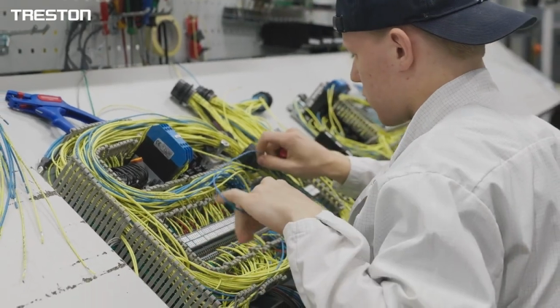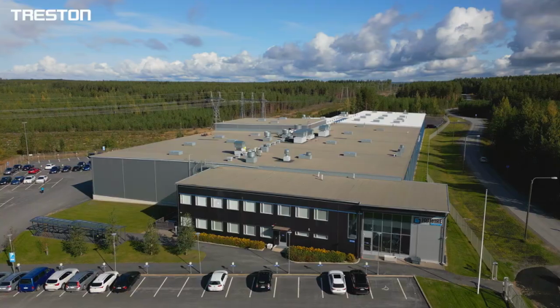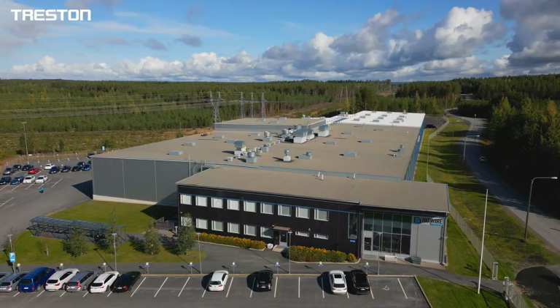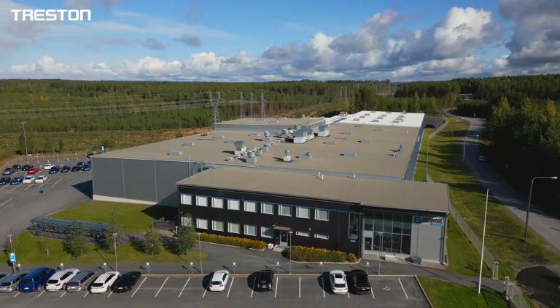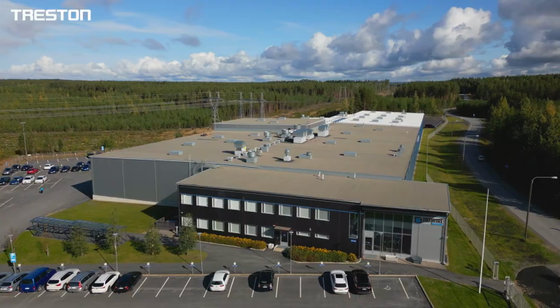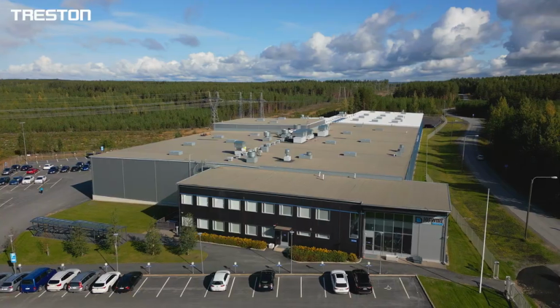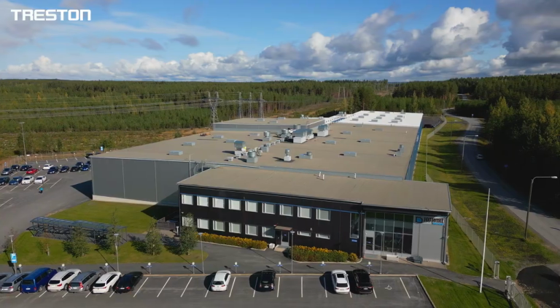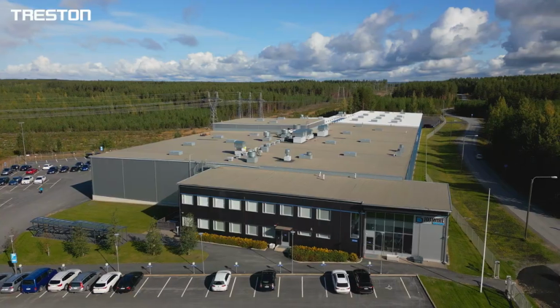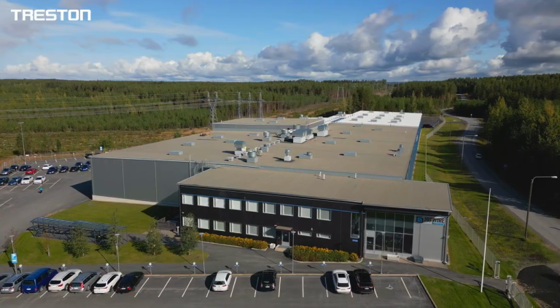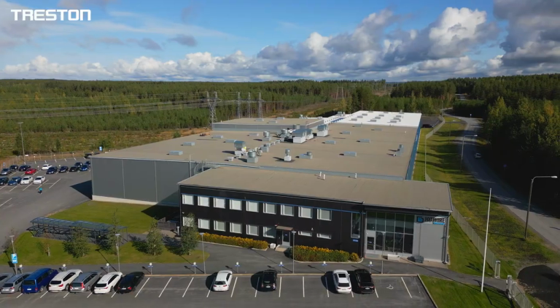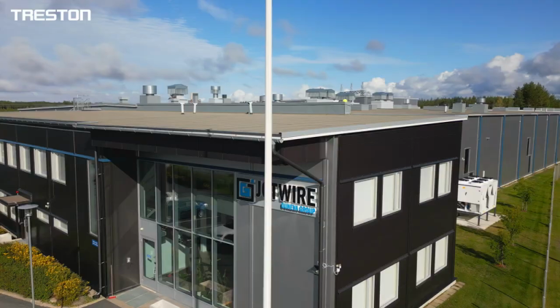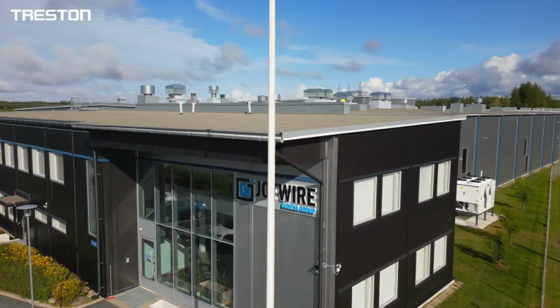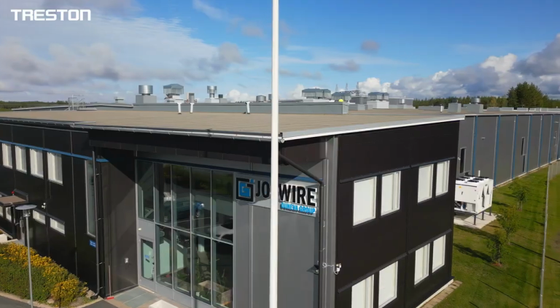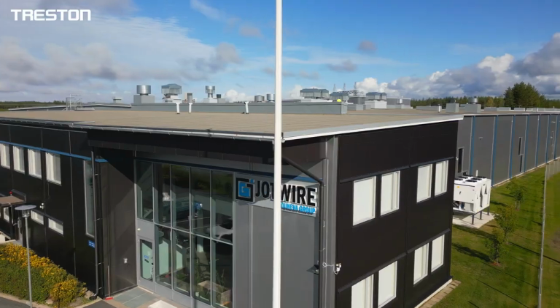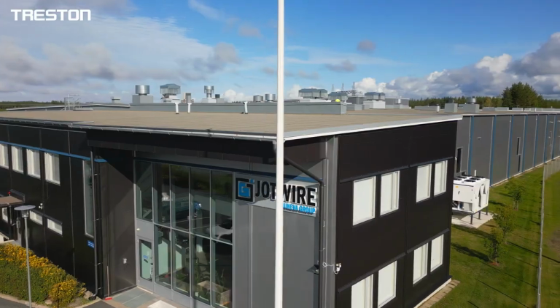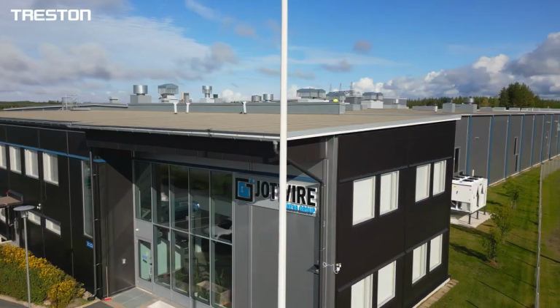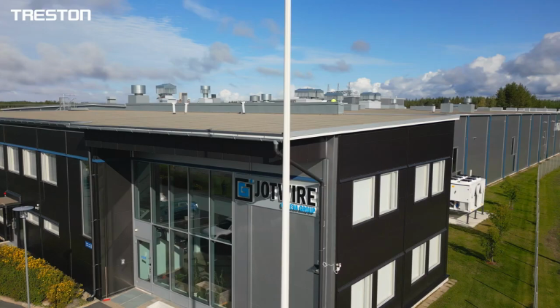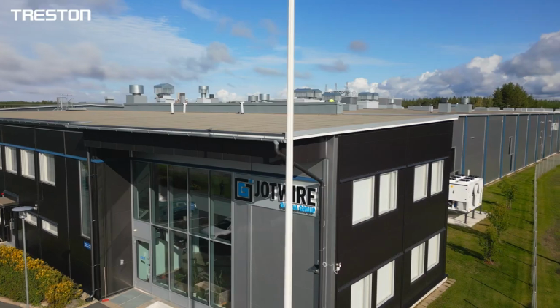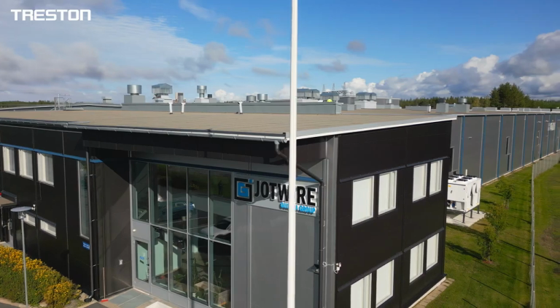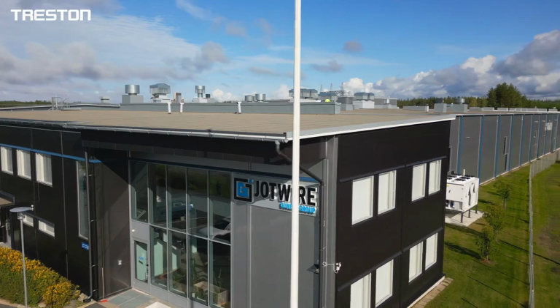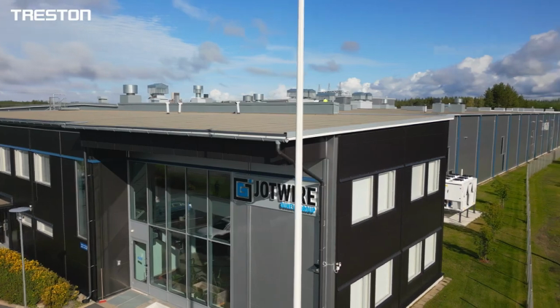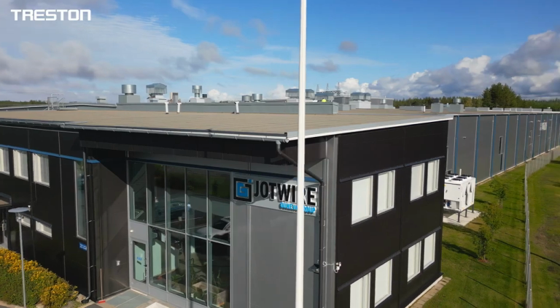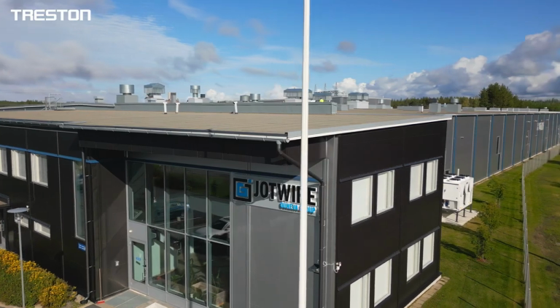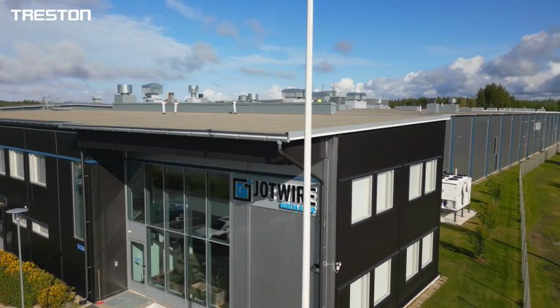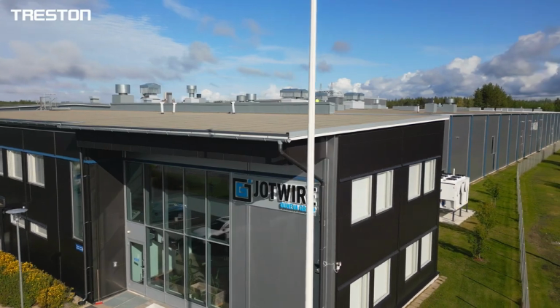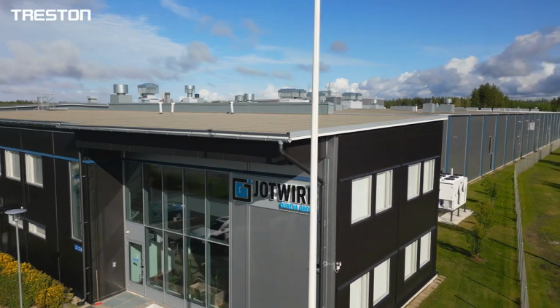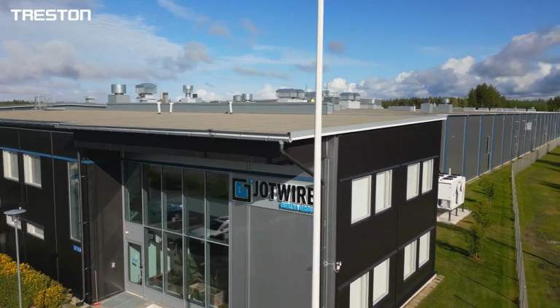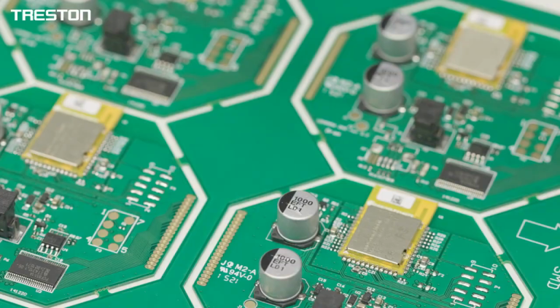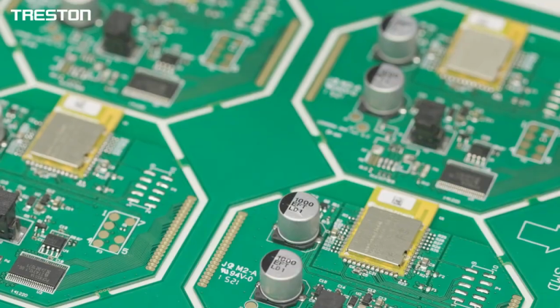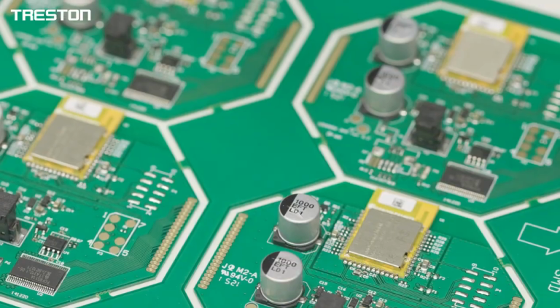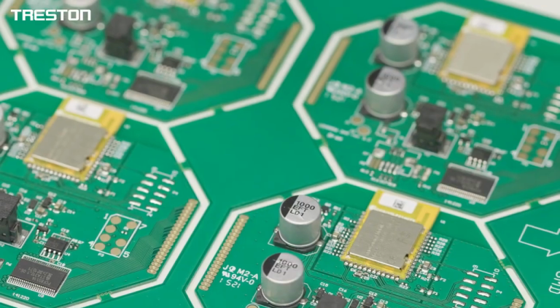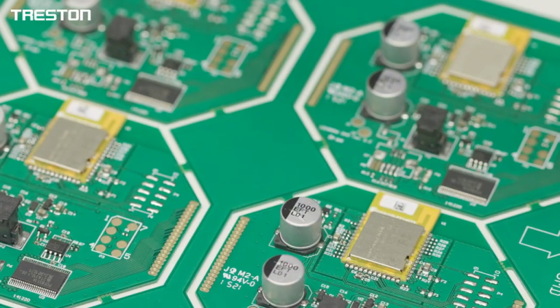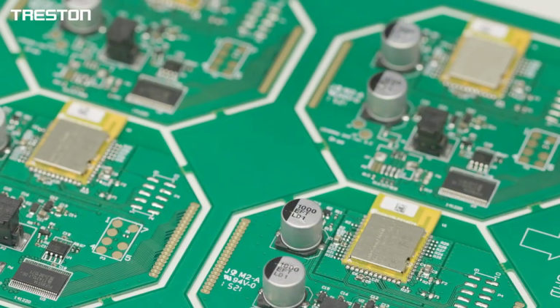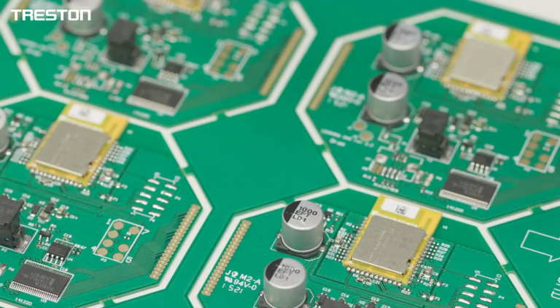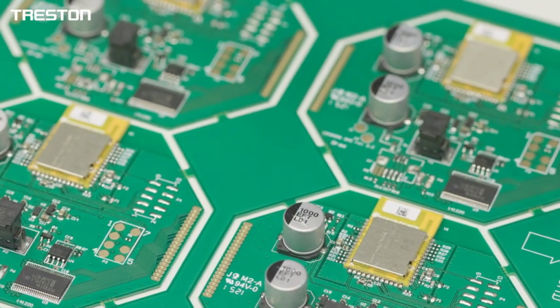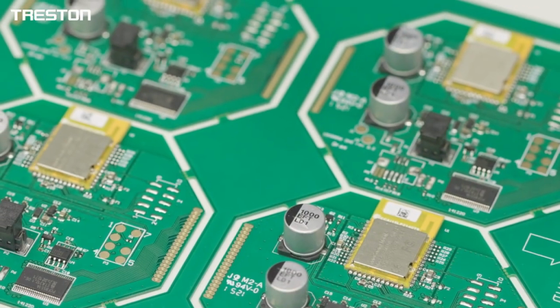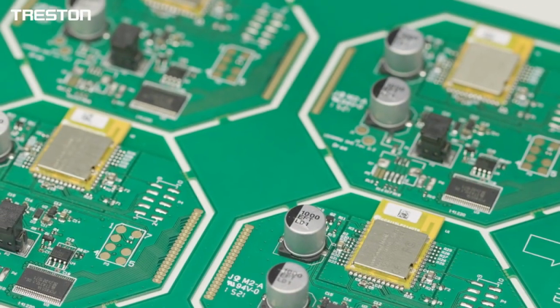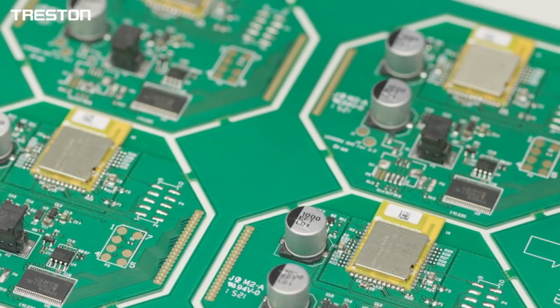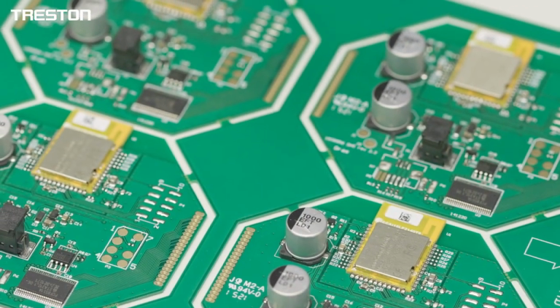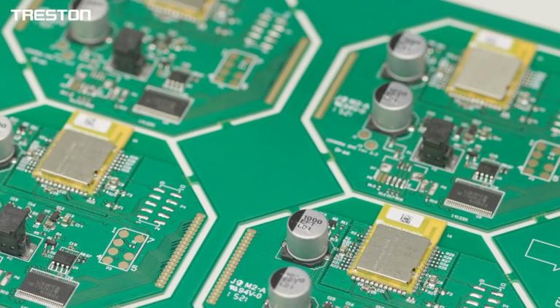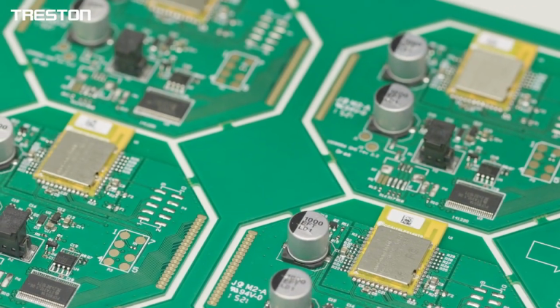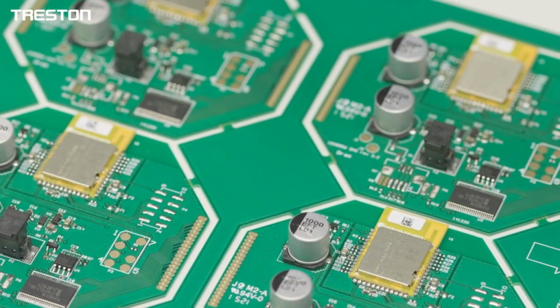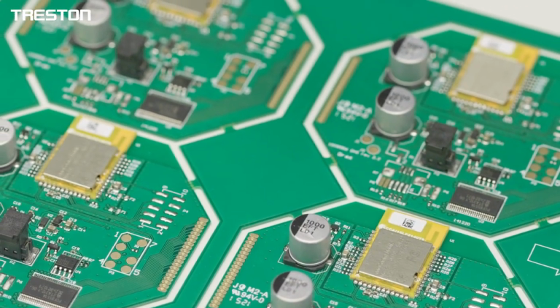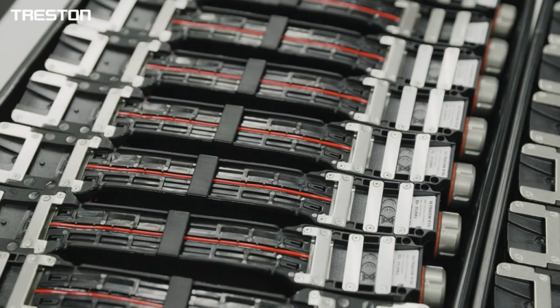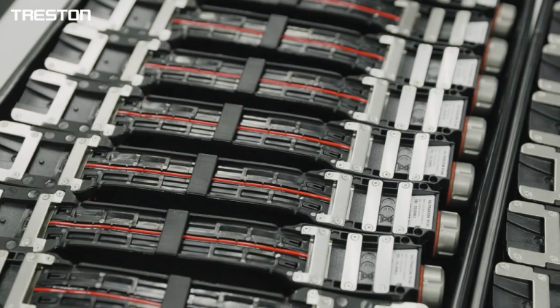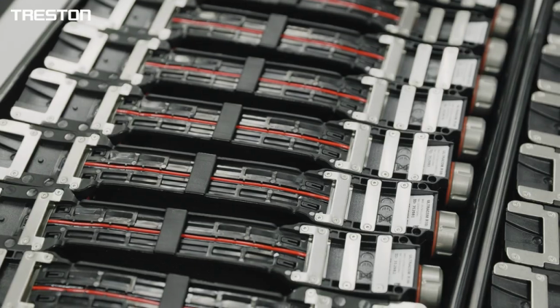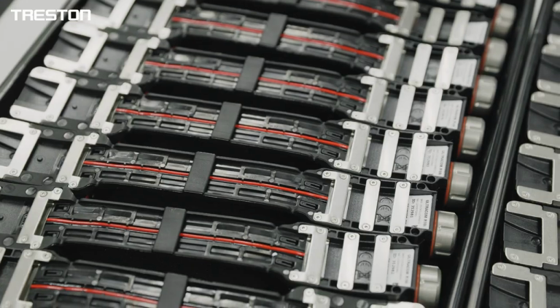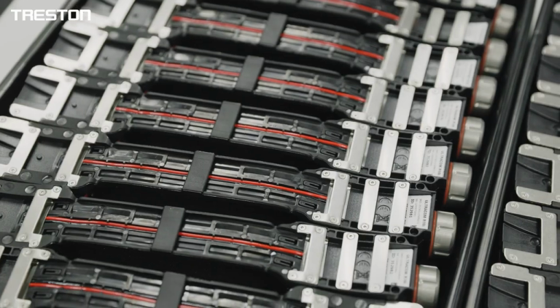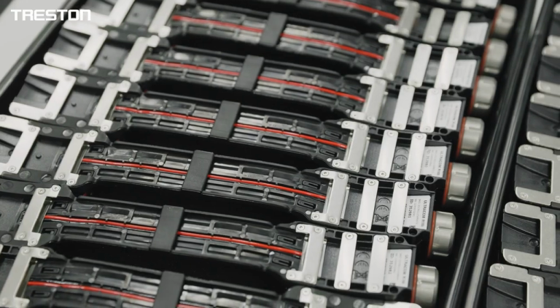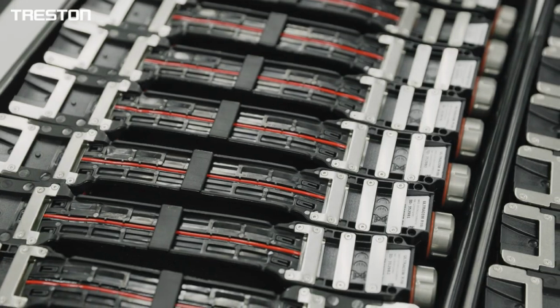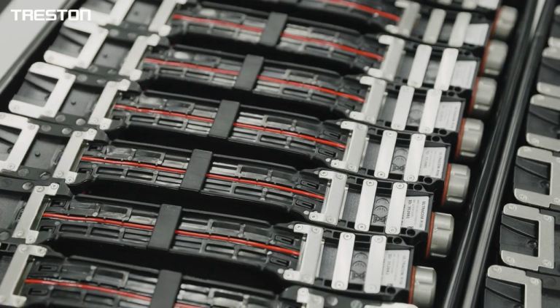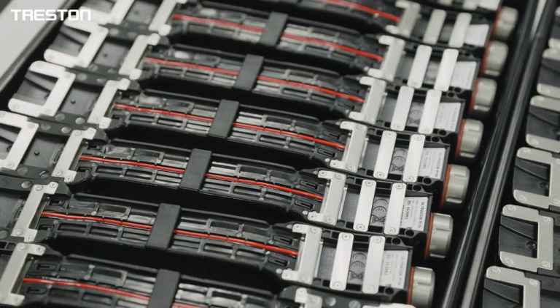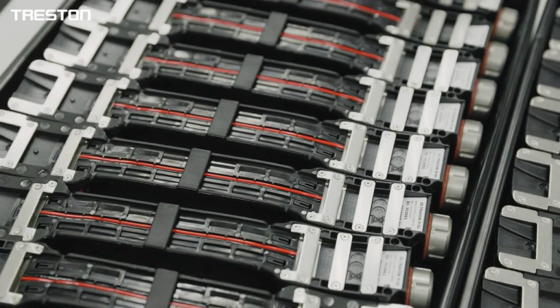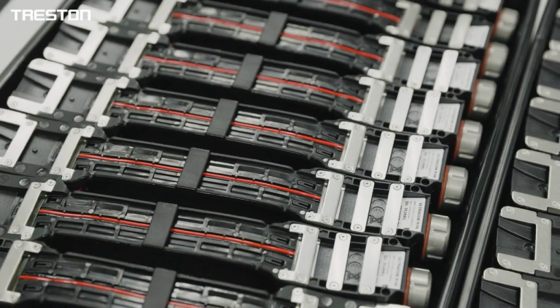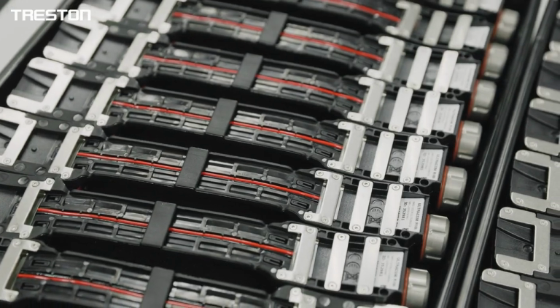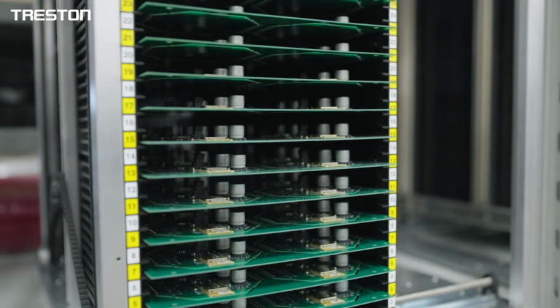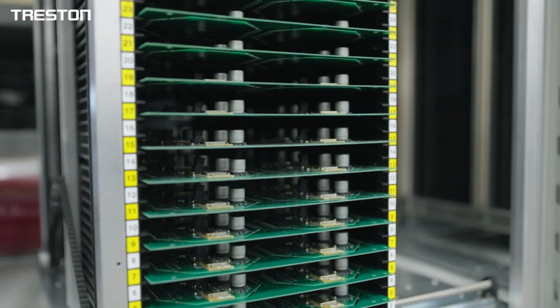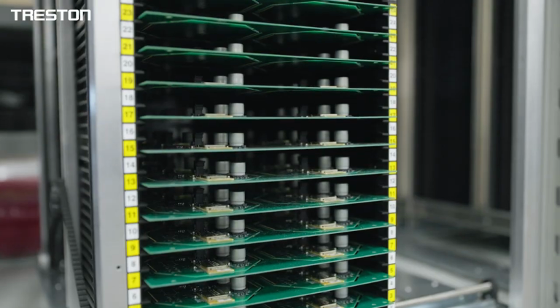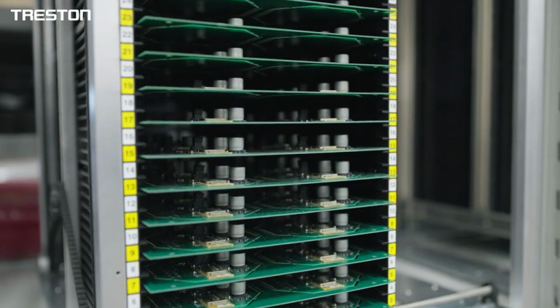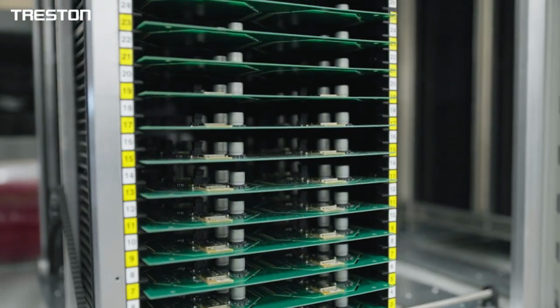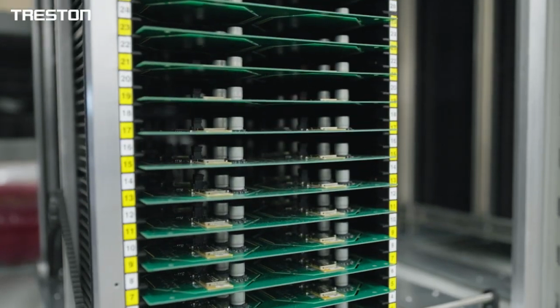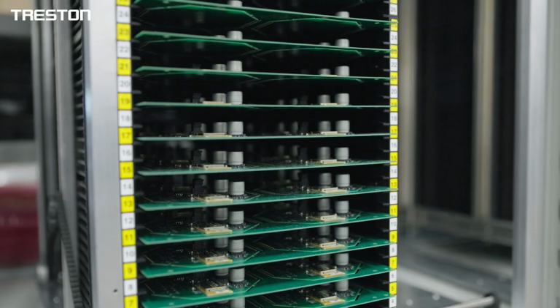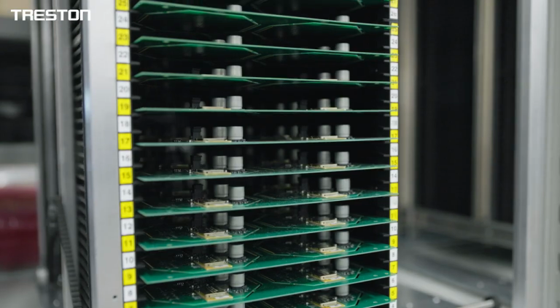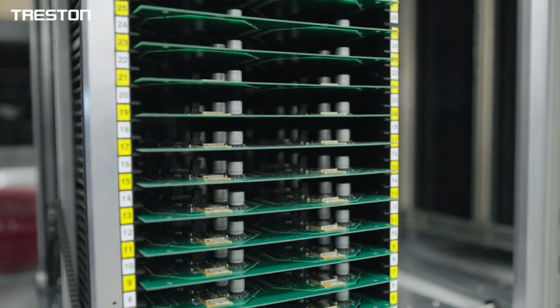Jotwire specializes in manufacturing demanding electronics, wire harnesses and electrical systems.